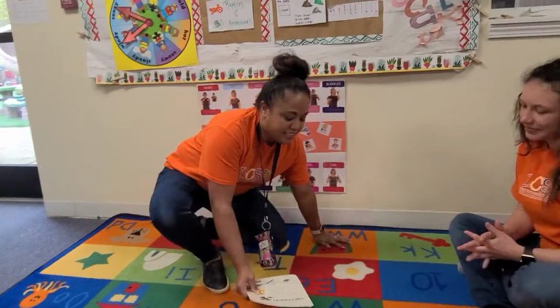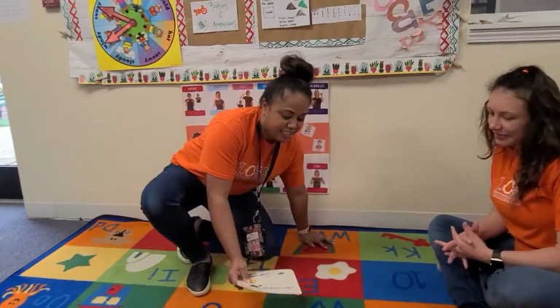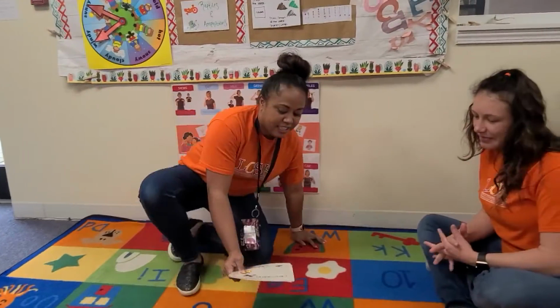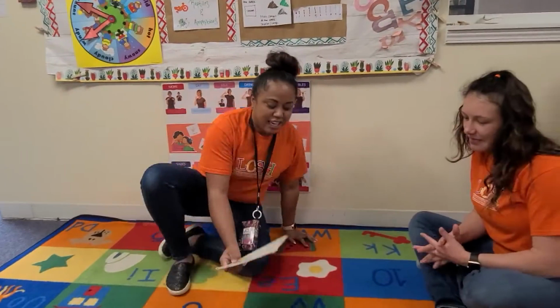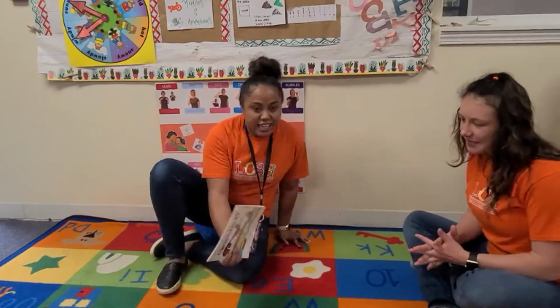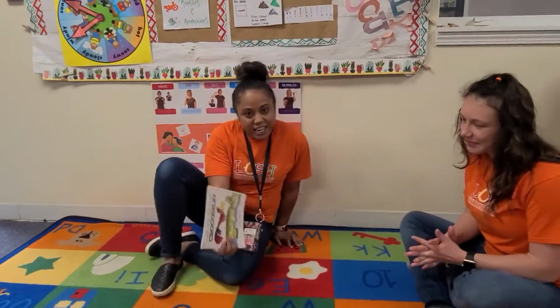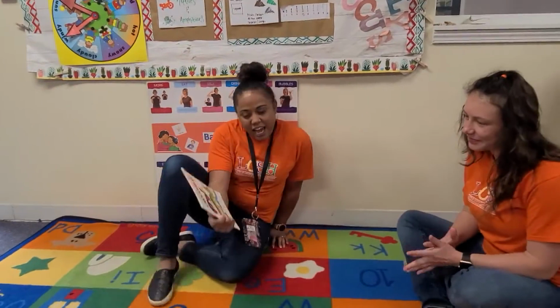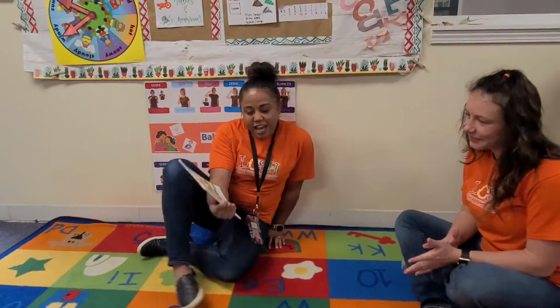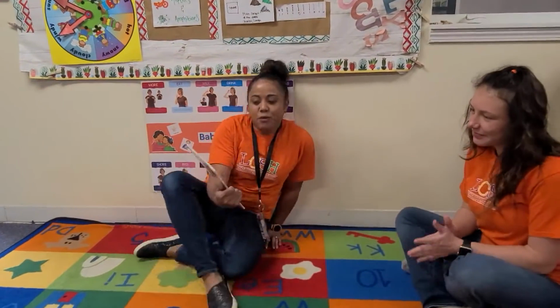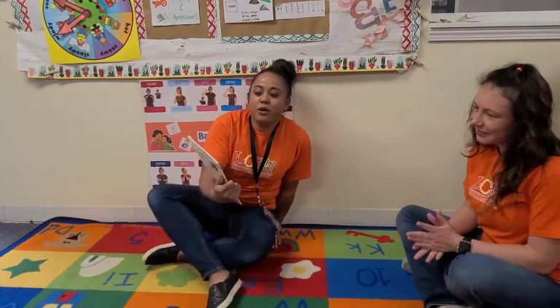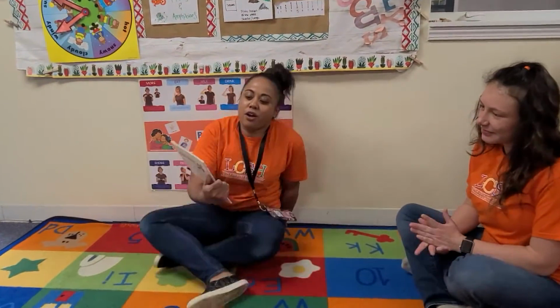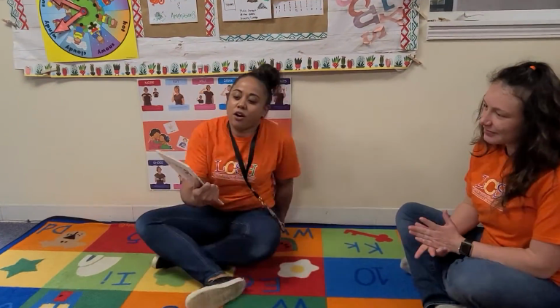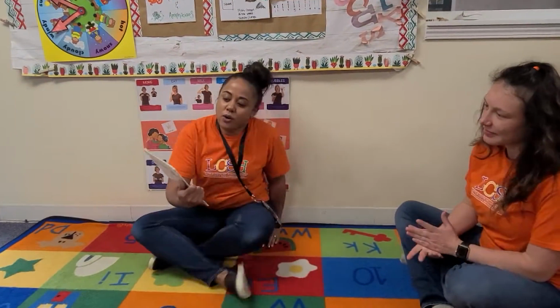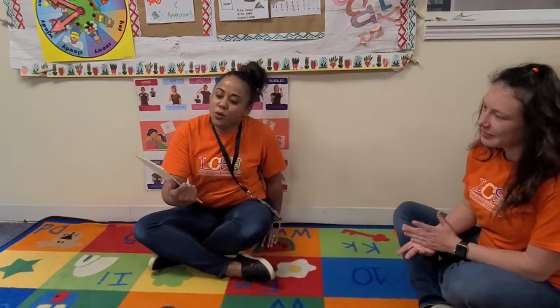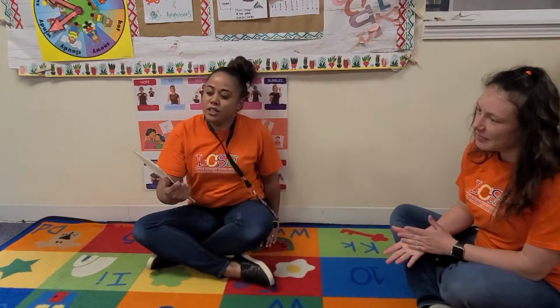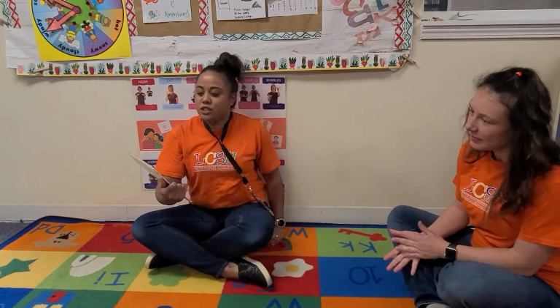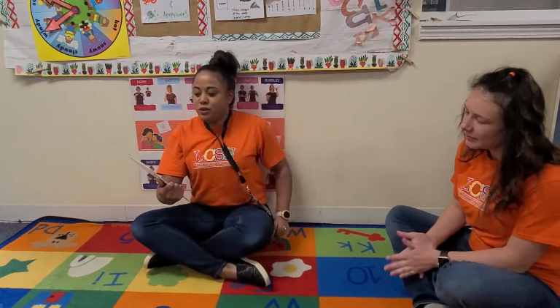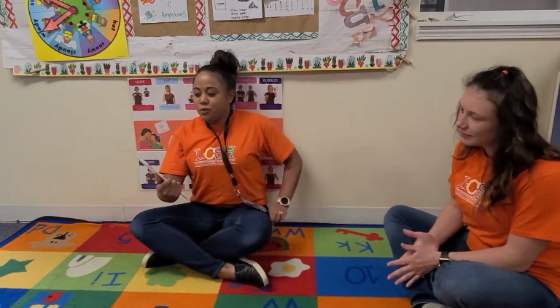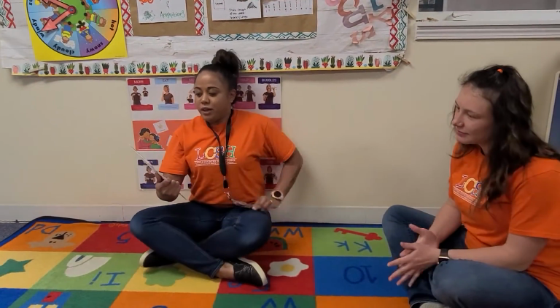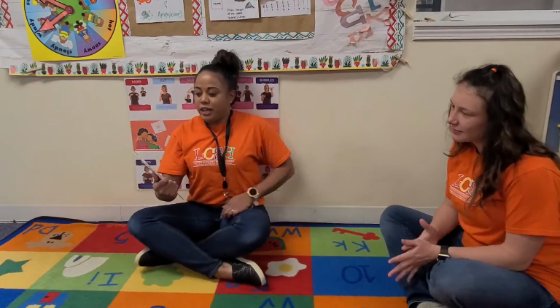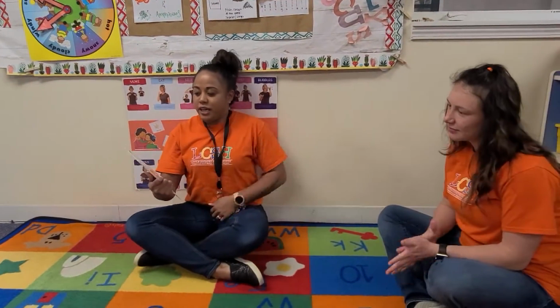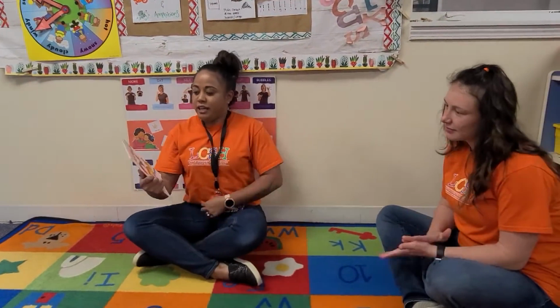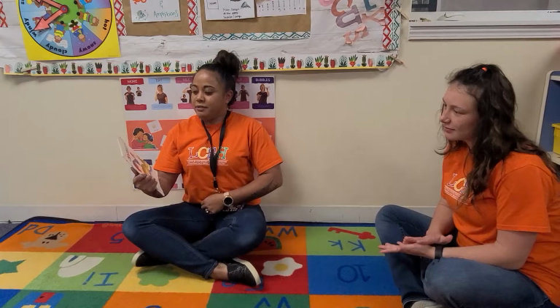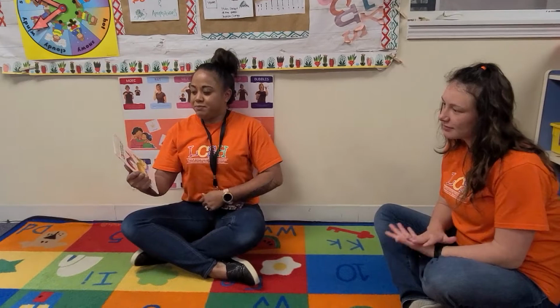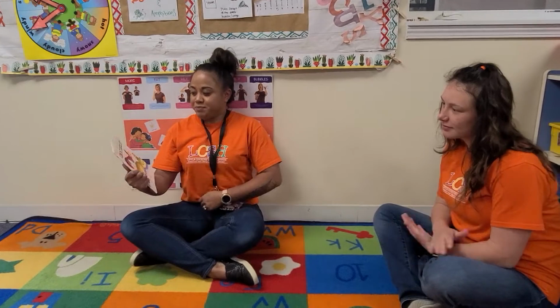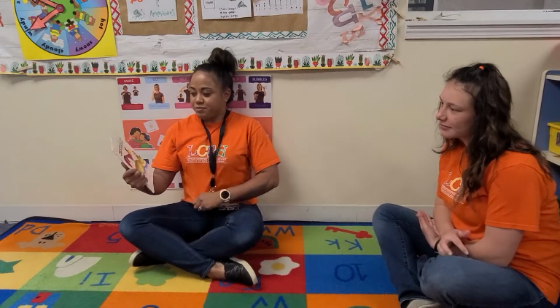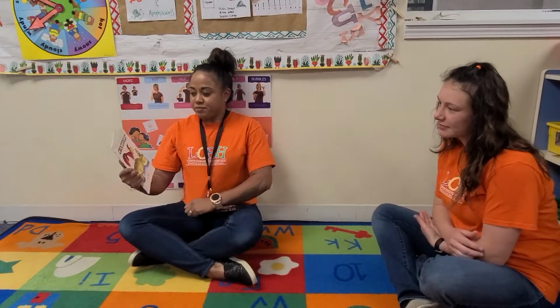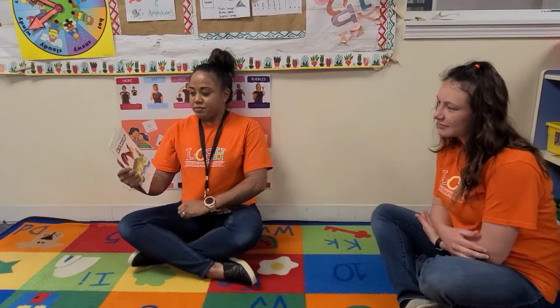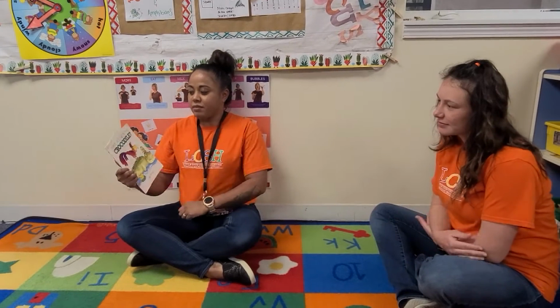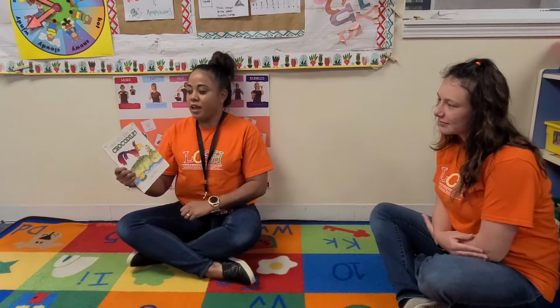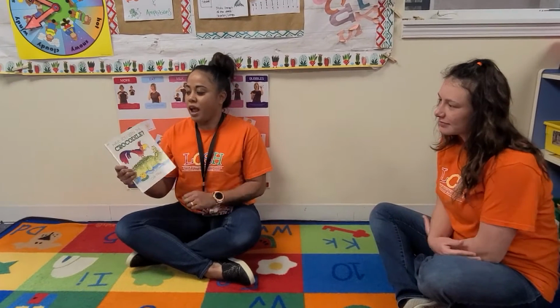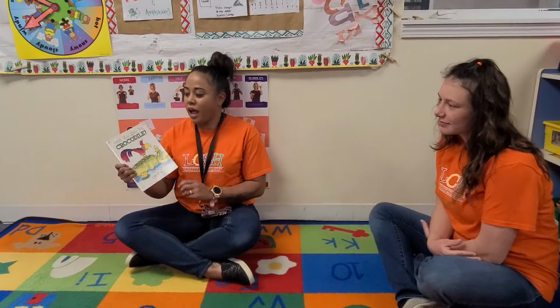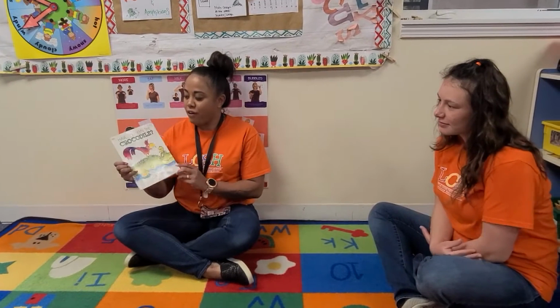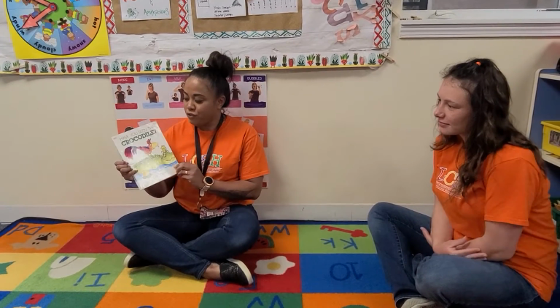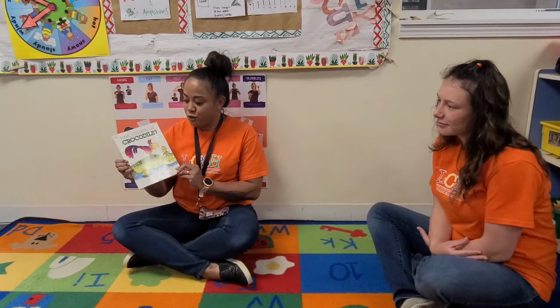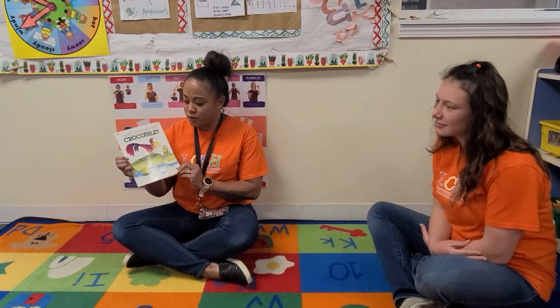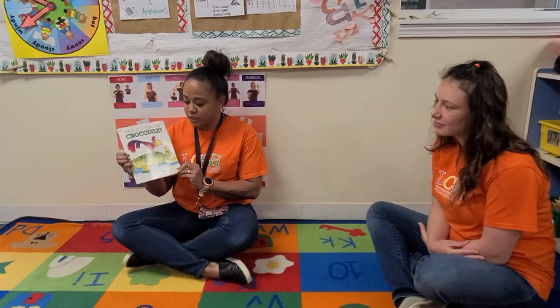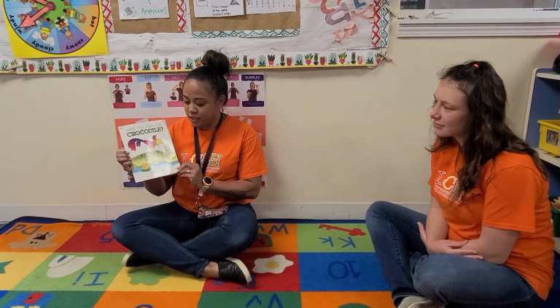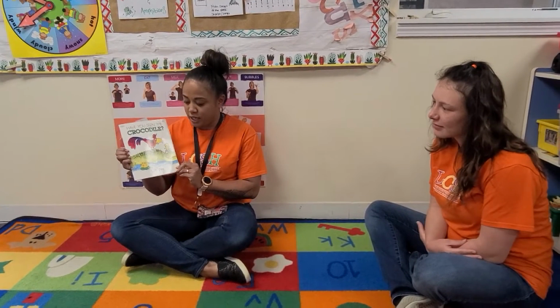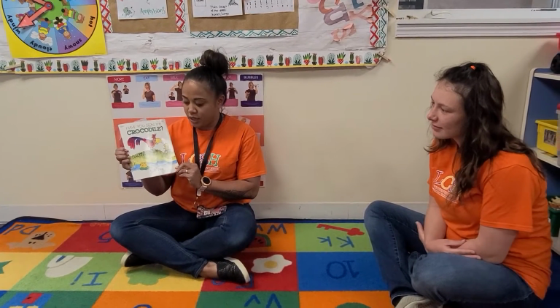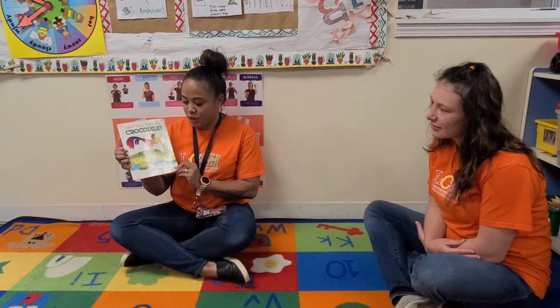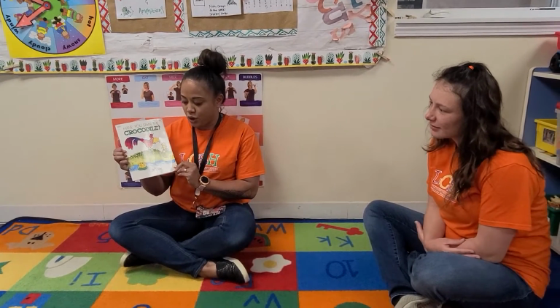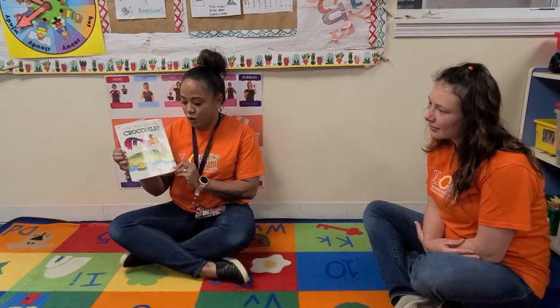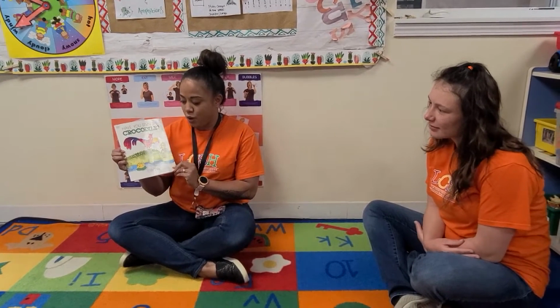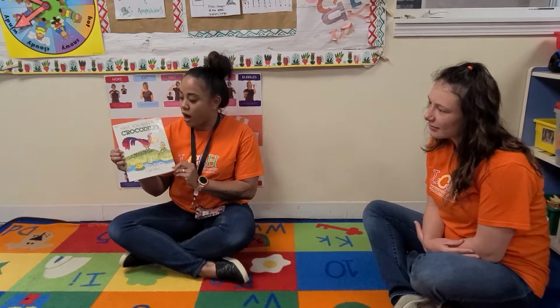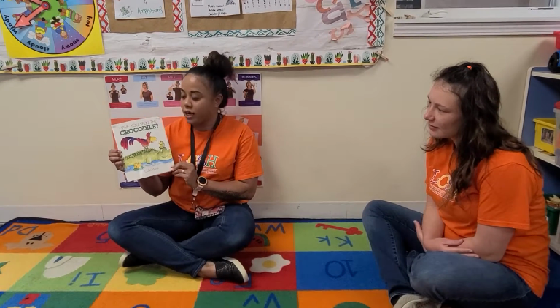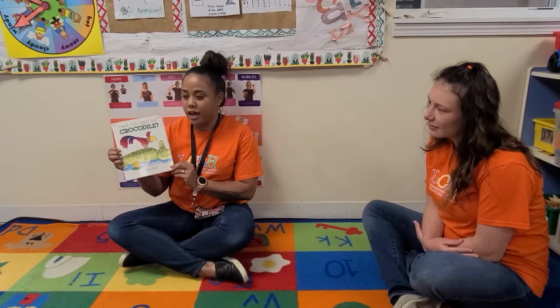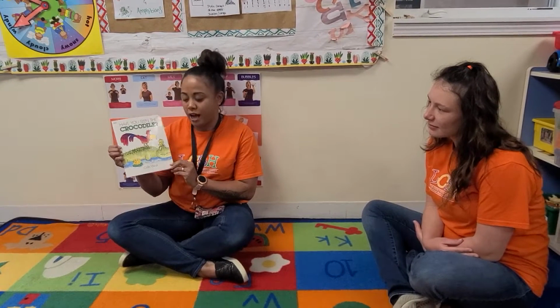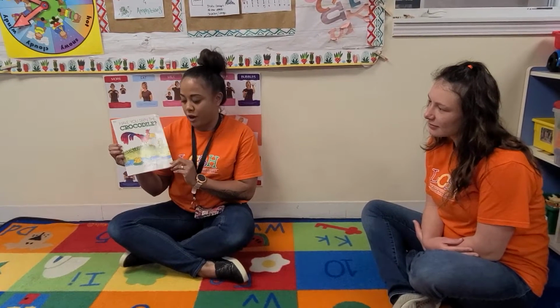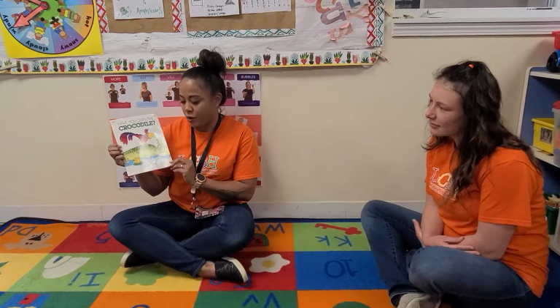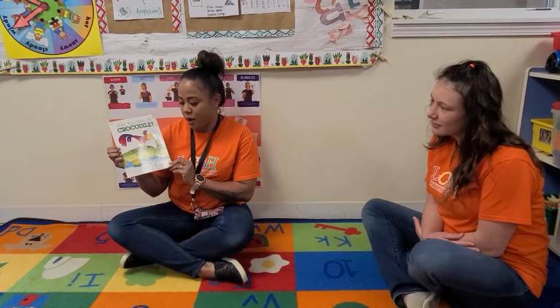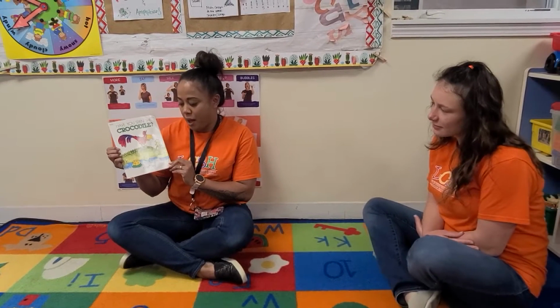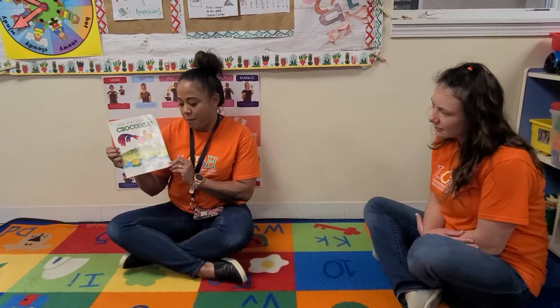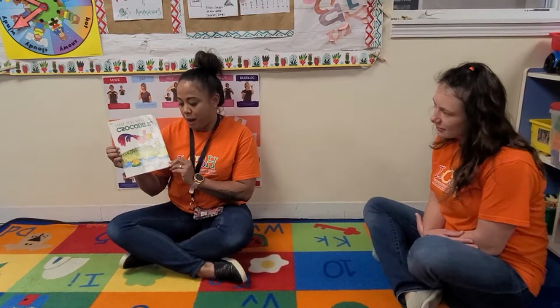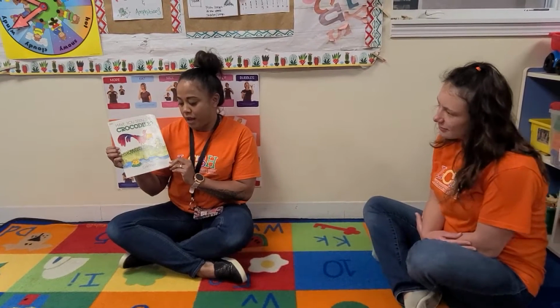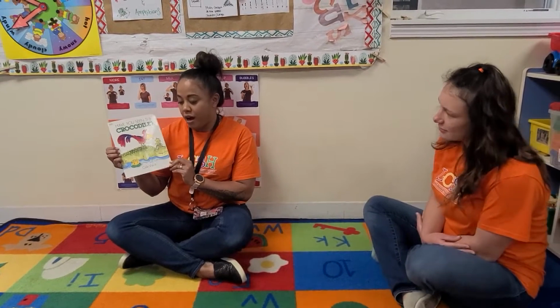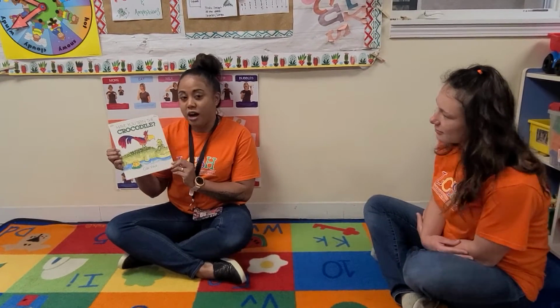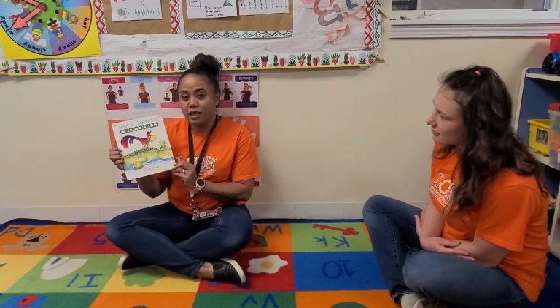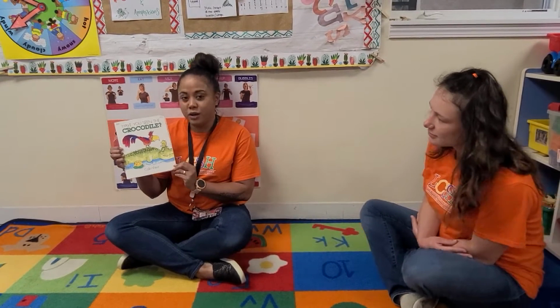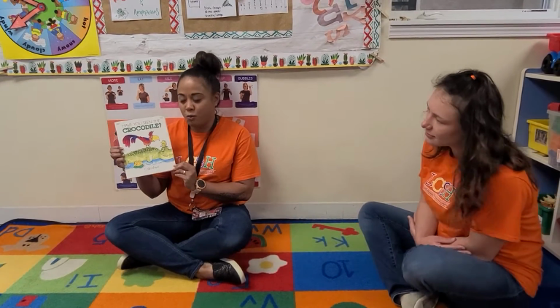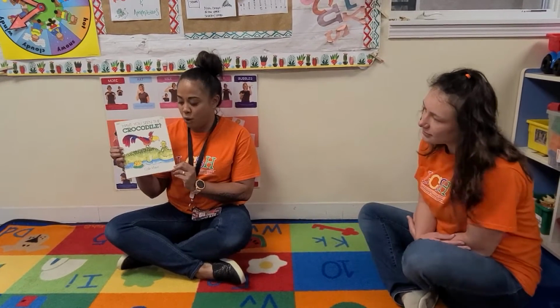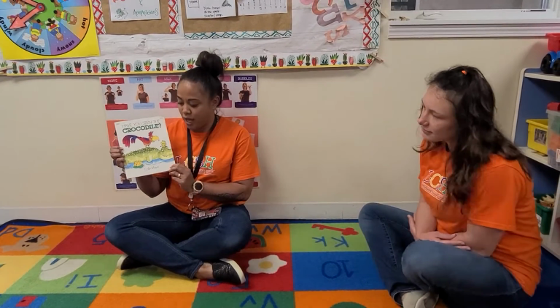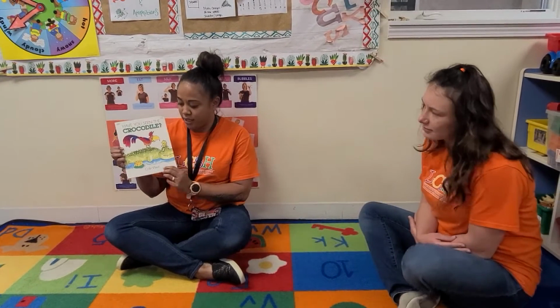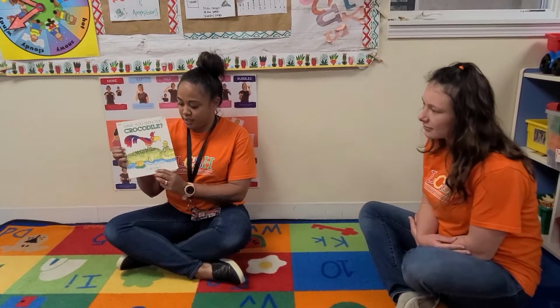Today we are going to read Have You Seen the Crocodile? by Colin West.